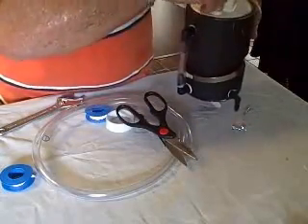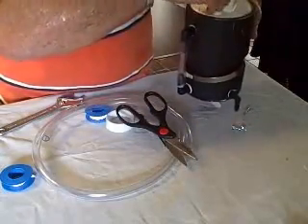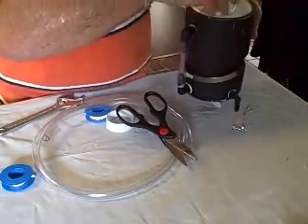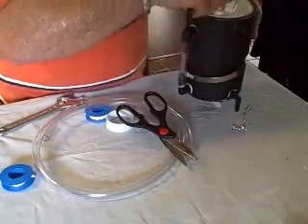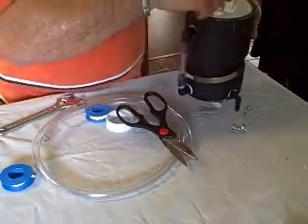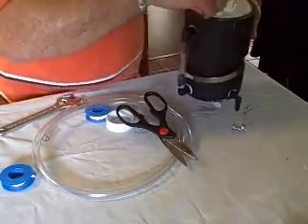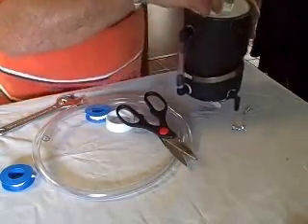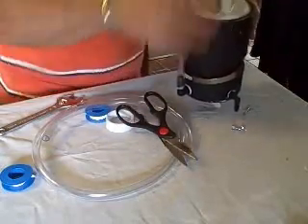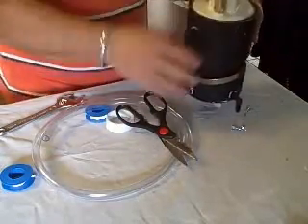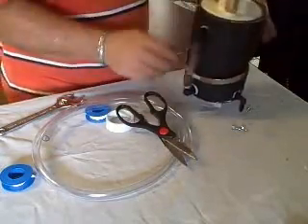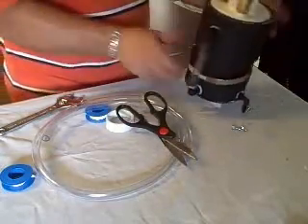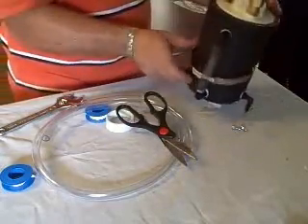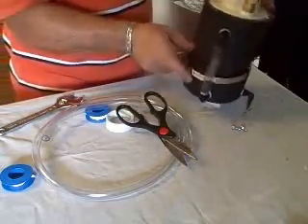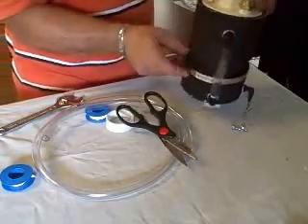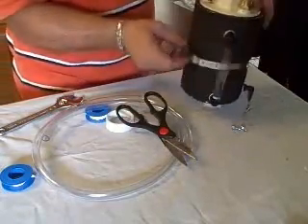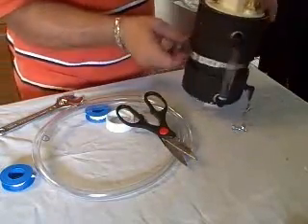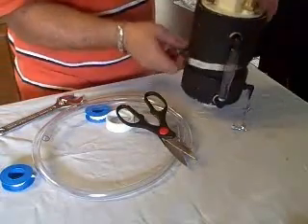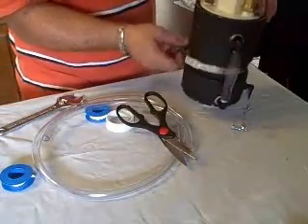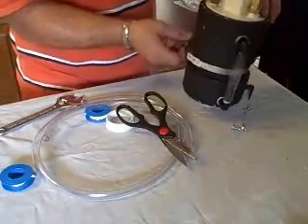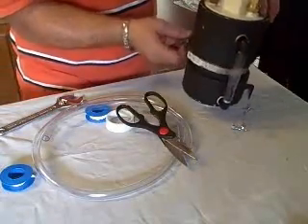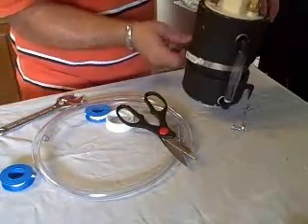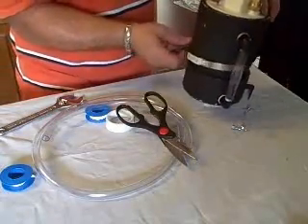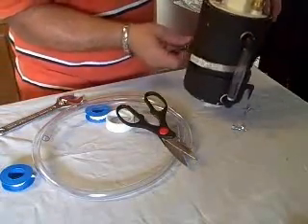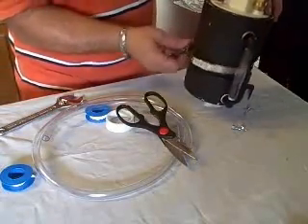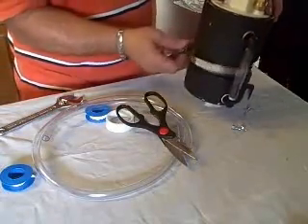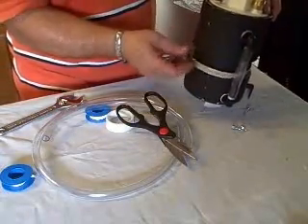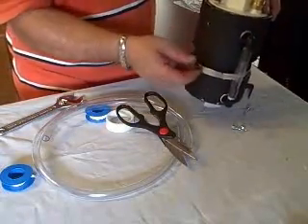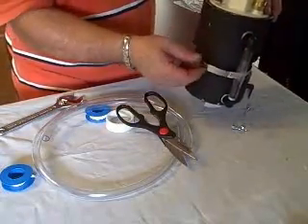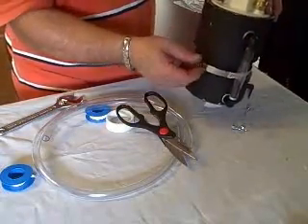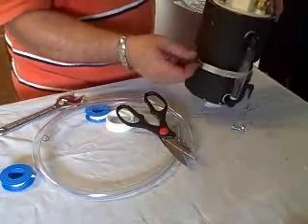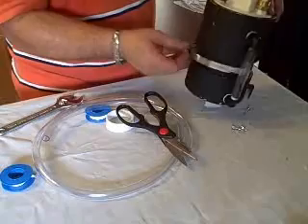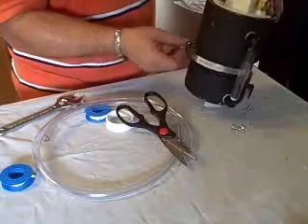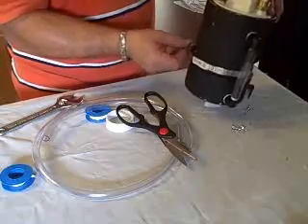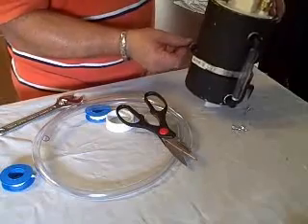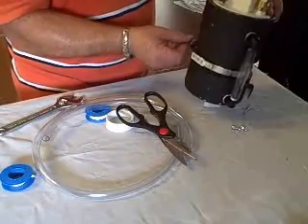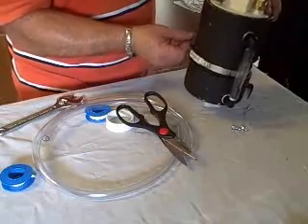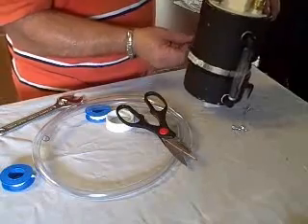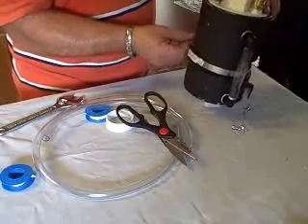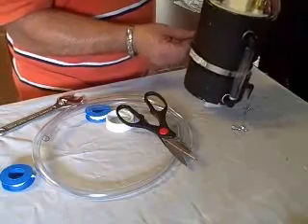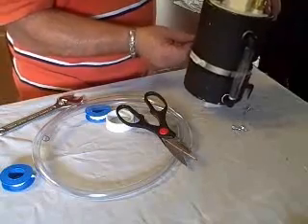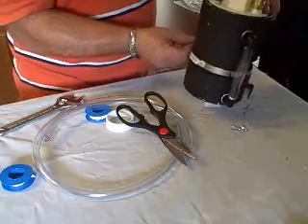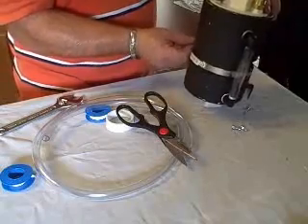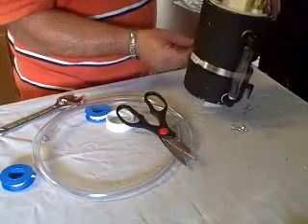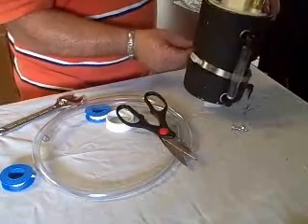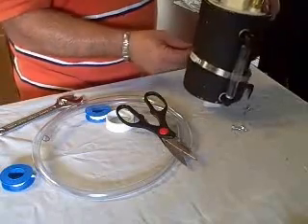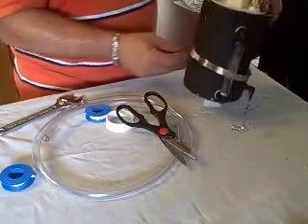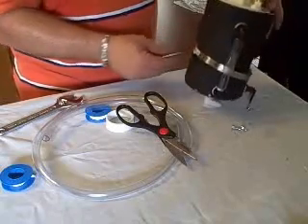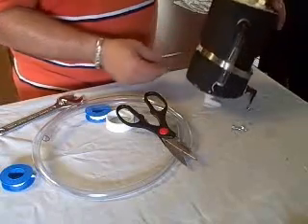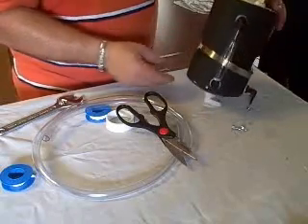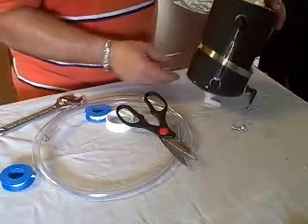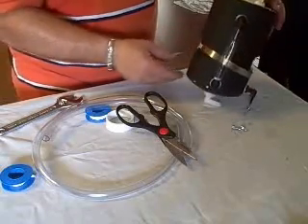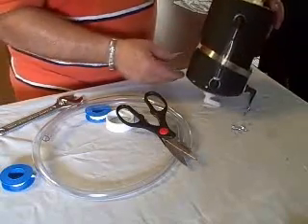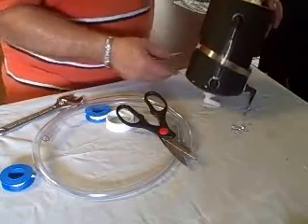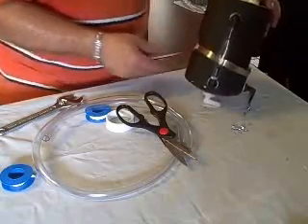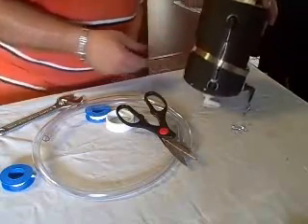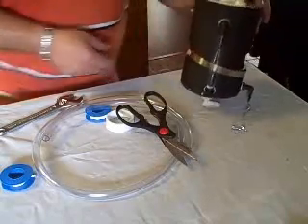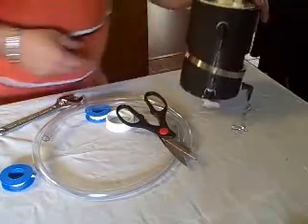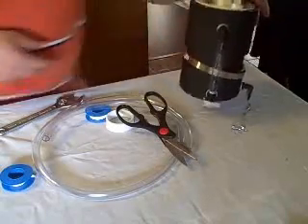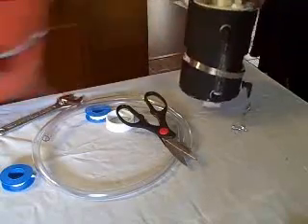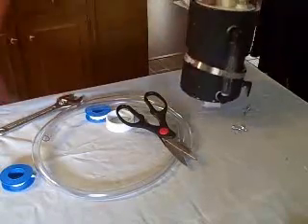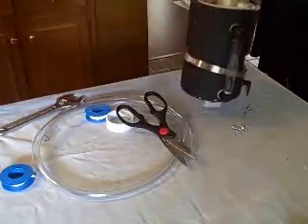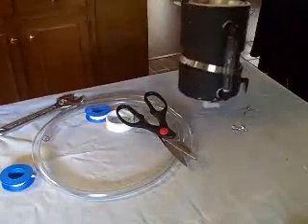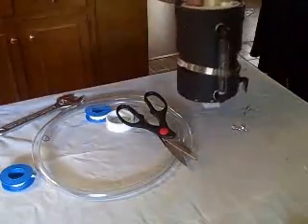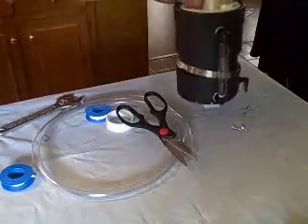As soon as the level gets about there, I would fill it back up again. This hose clamp here will be the clamp to mount it onto the car. So, there we have it.